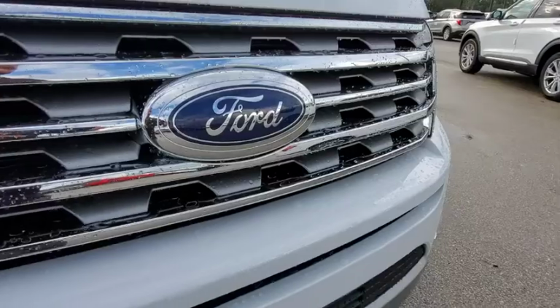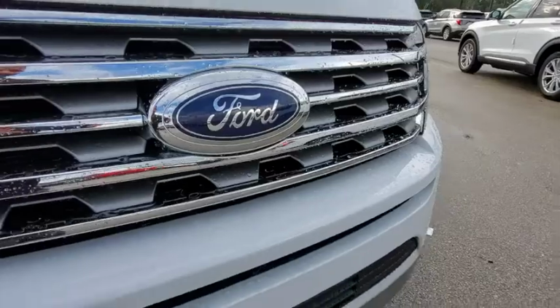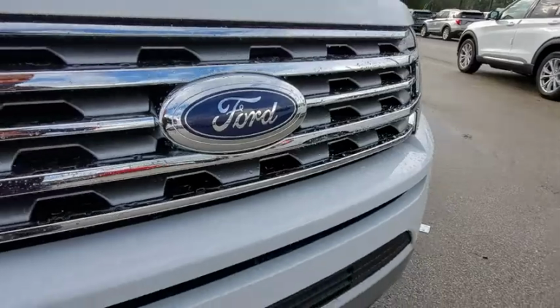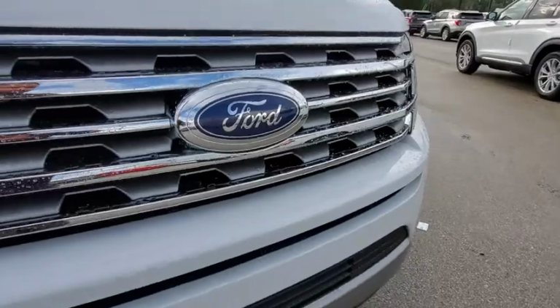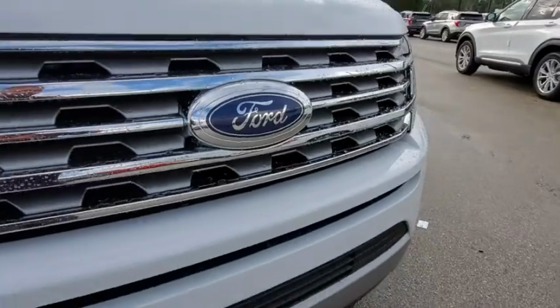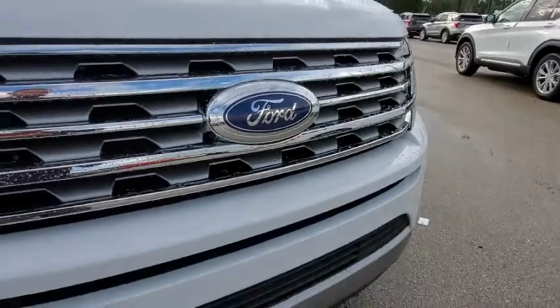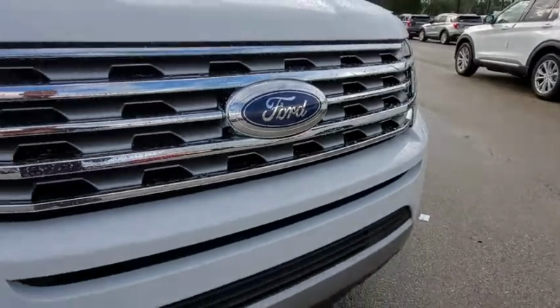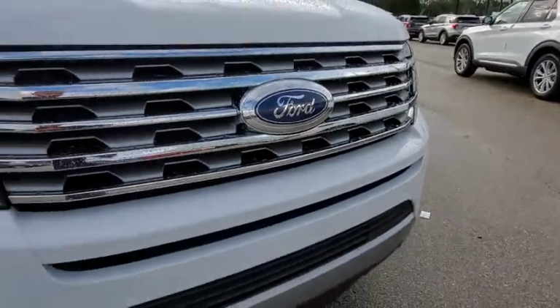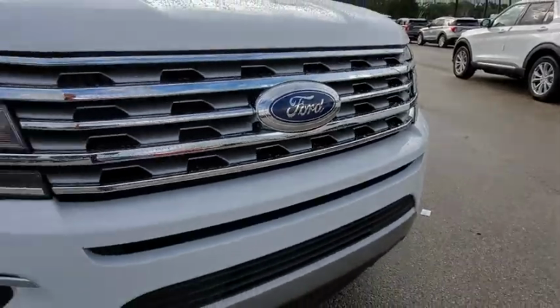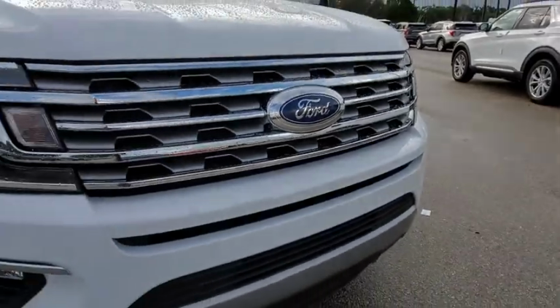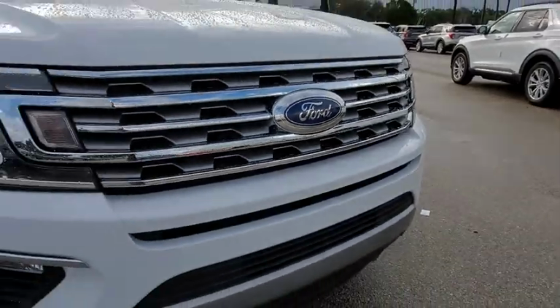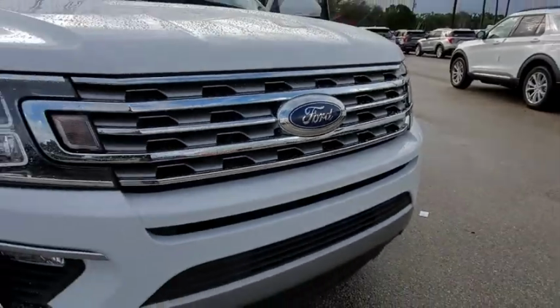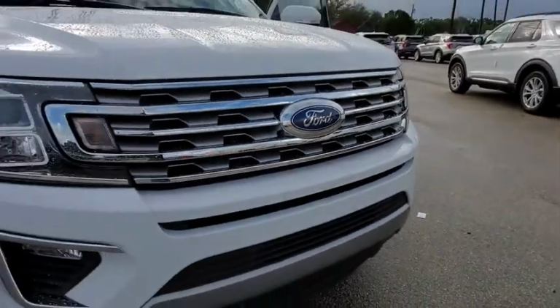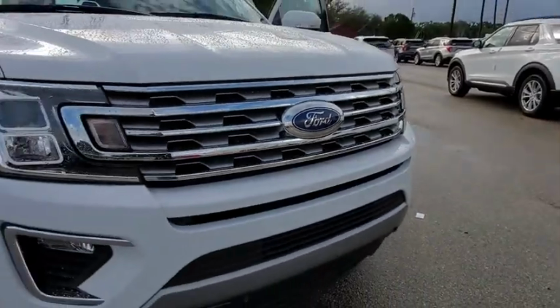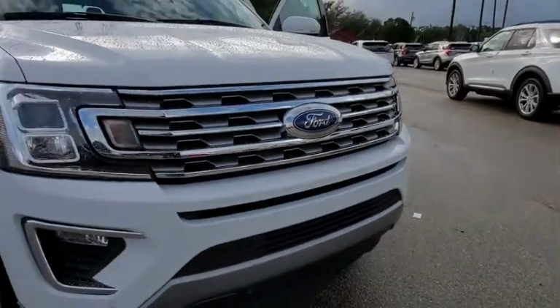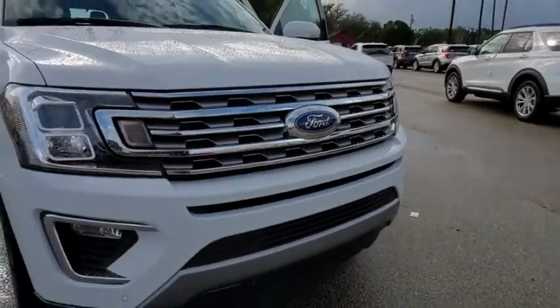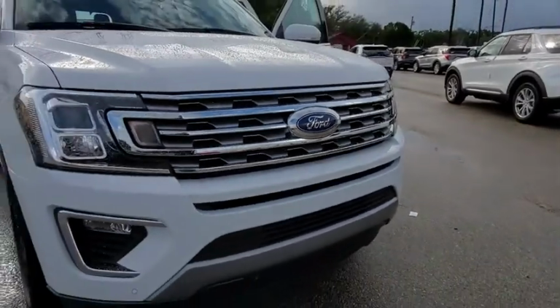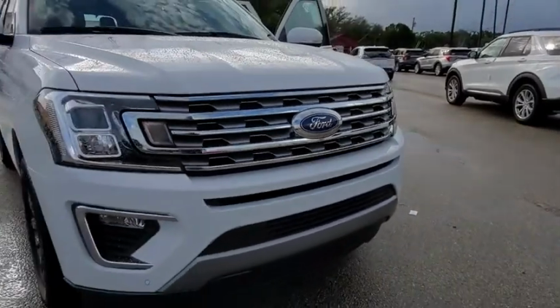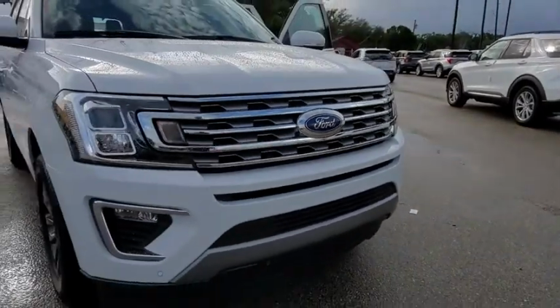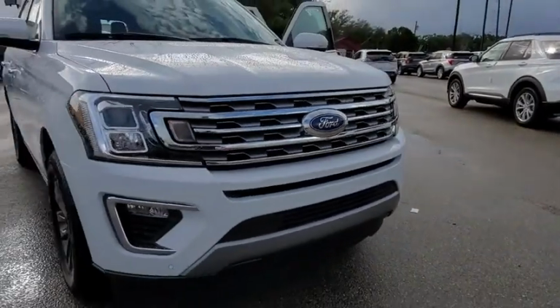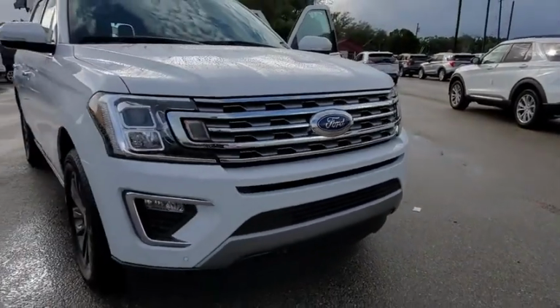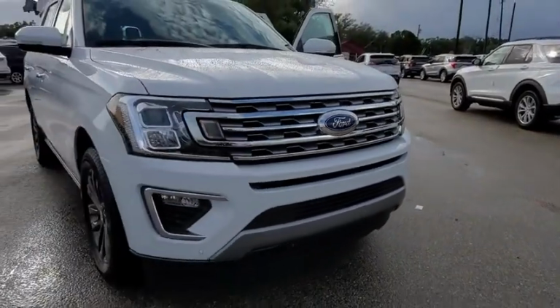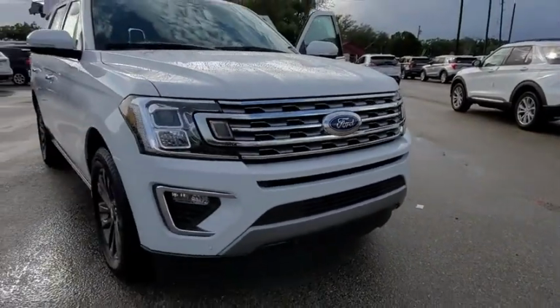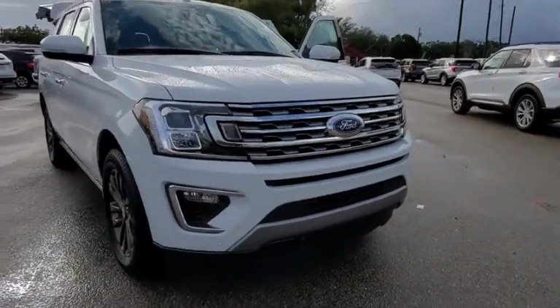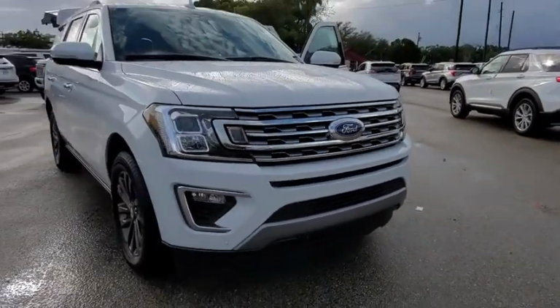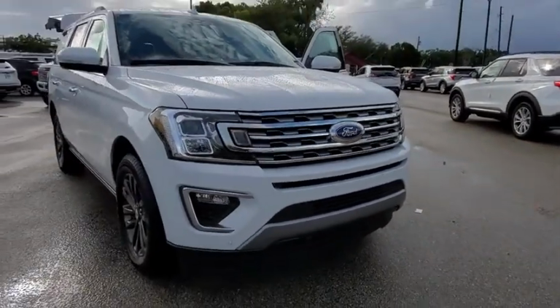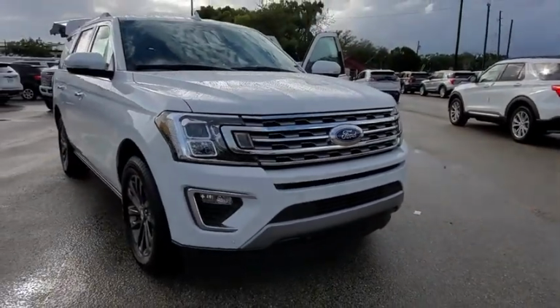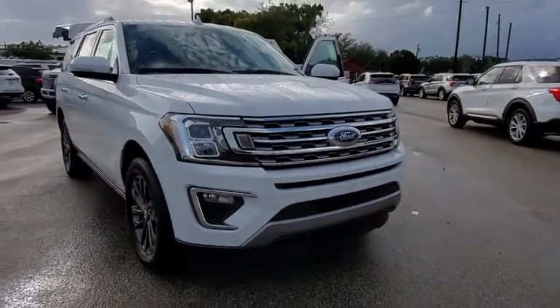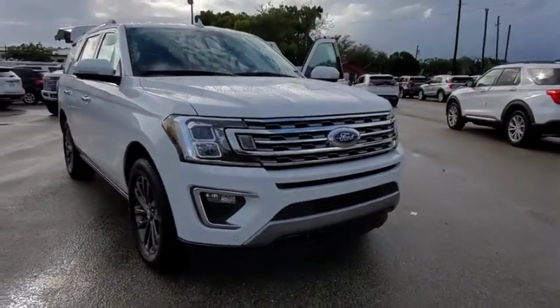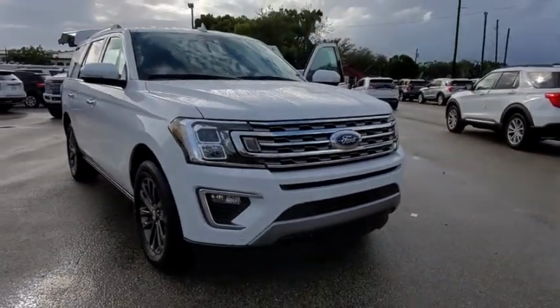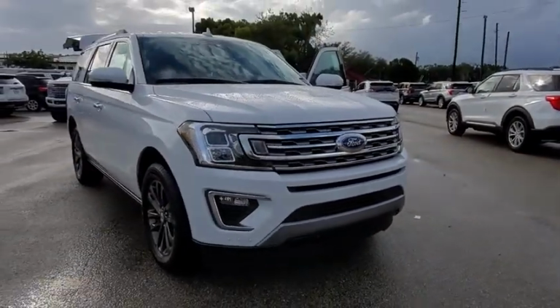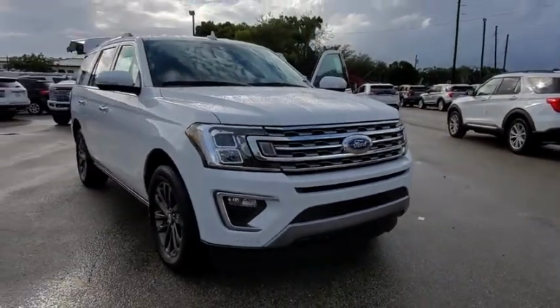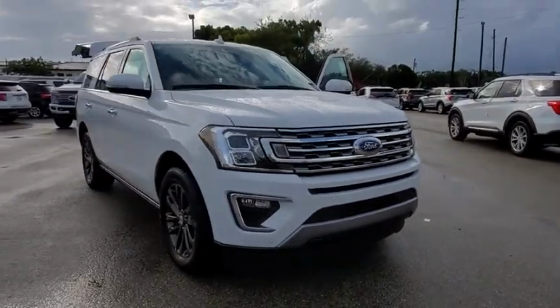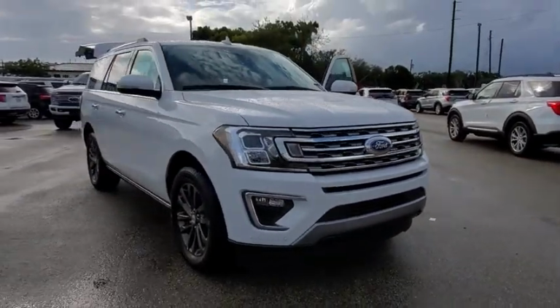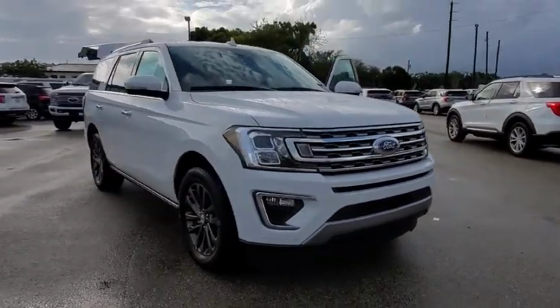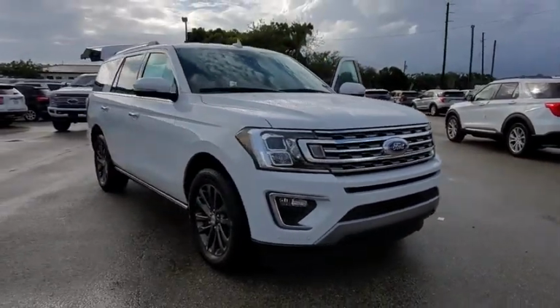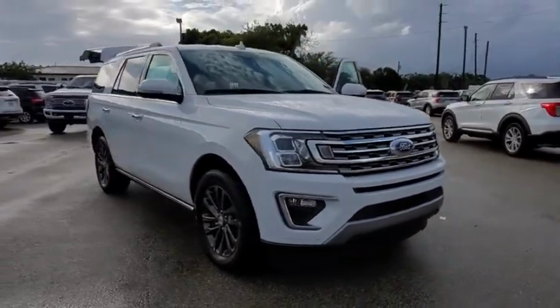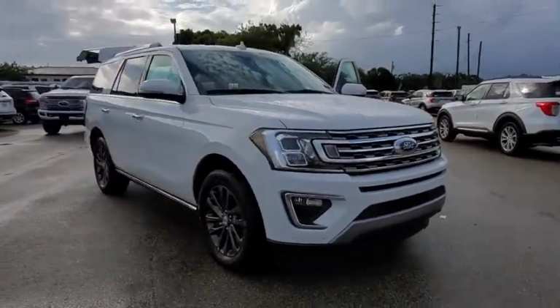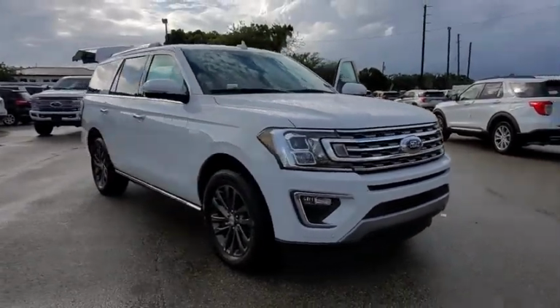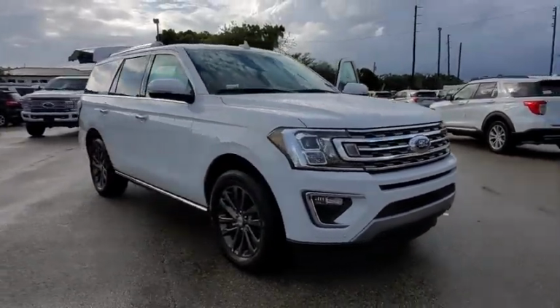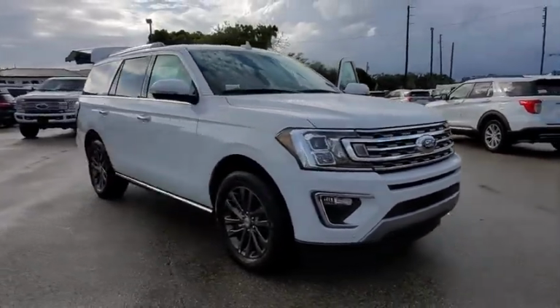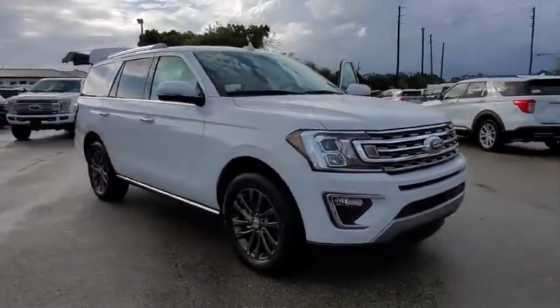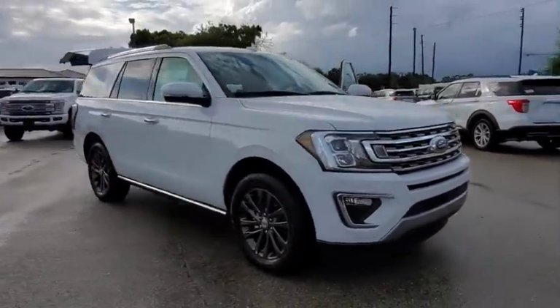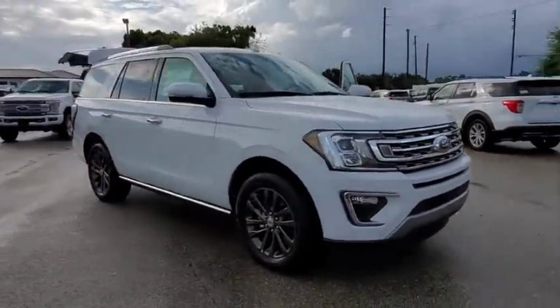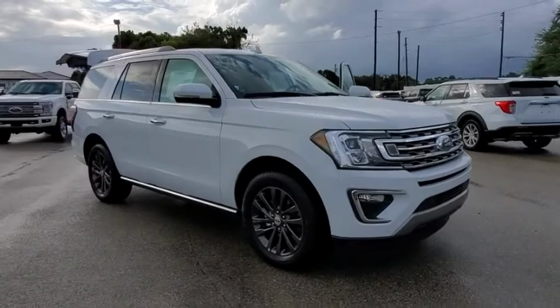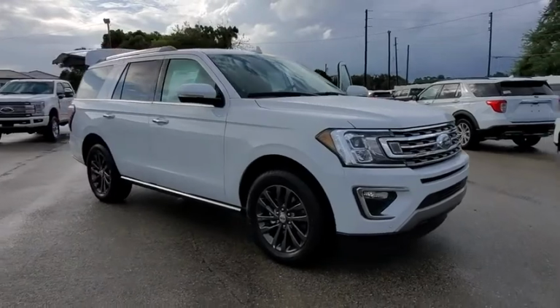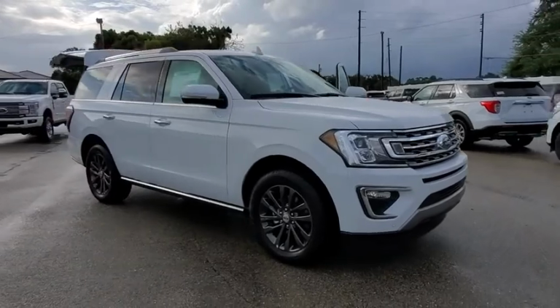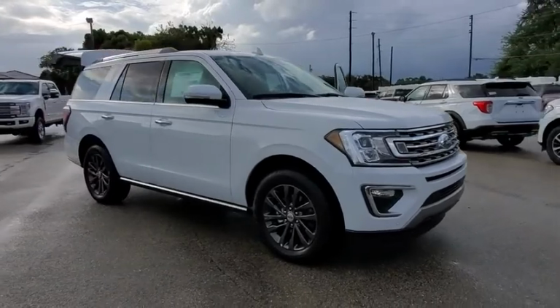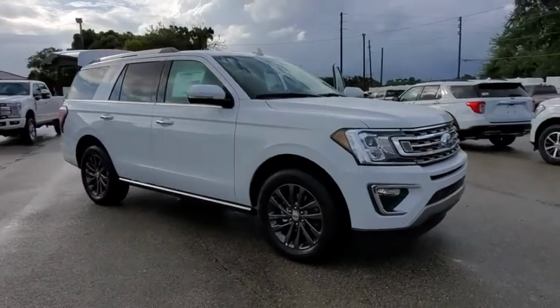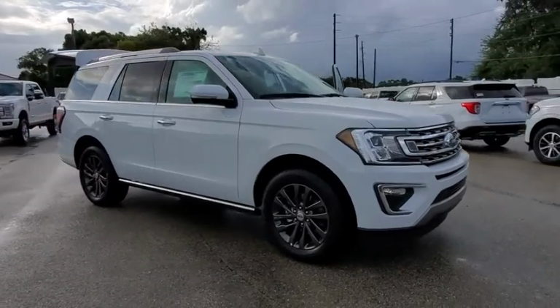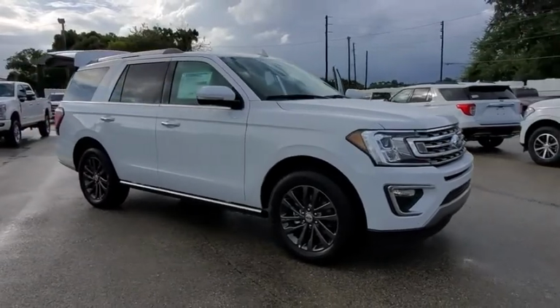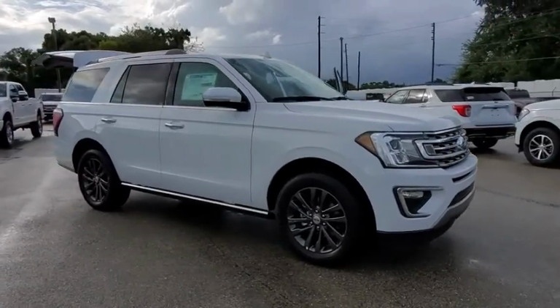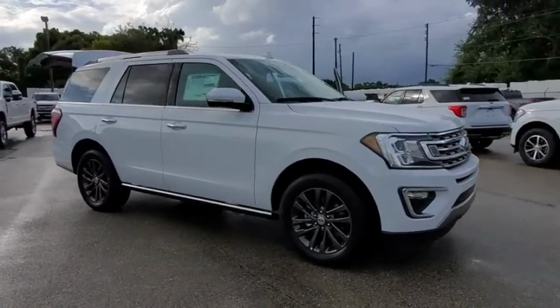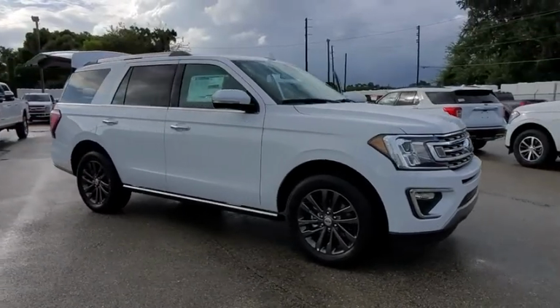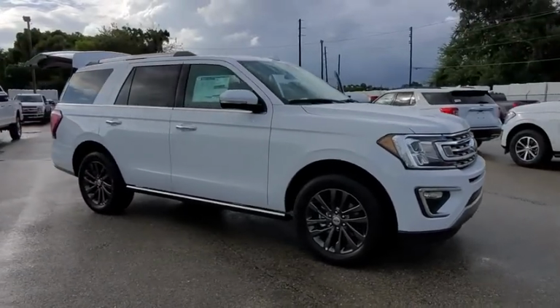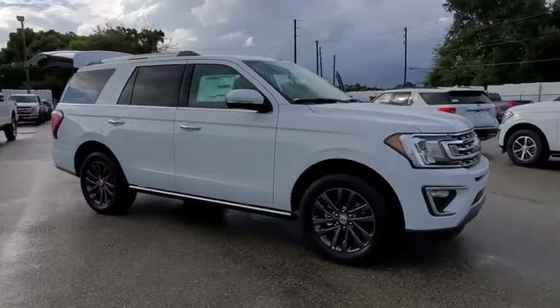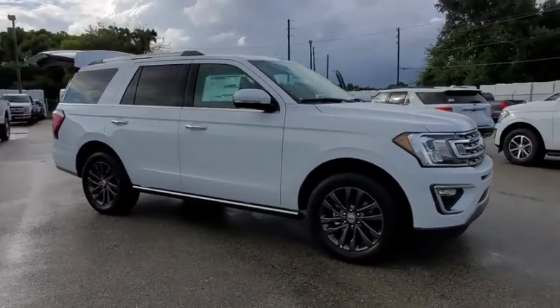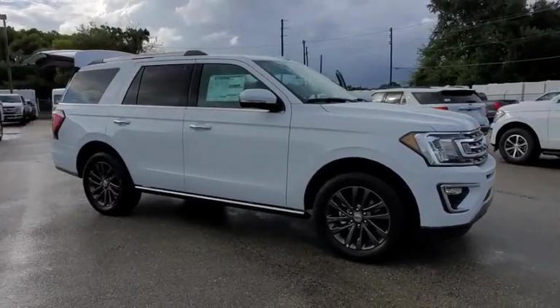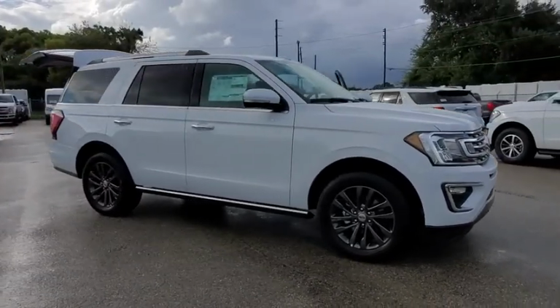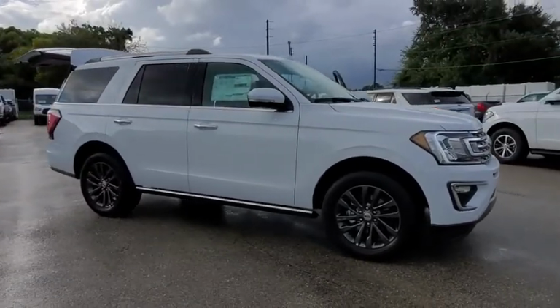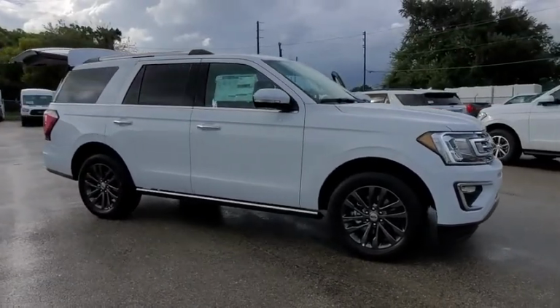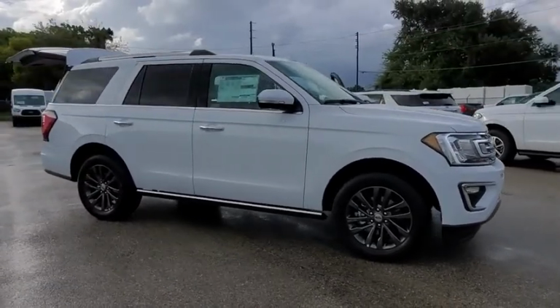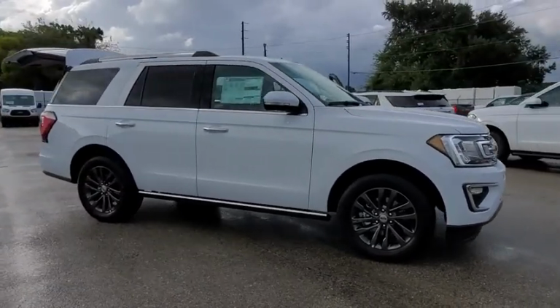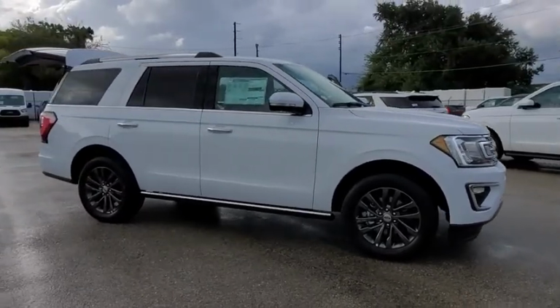Take a ride in the 2019 Ford Expedition. Powerful, controlled, resourceful. Expedition.